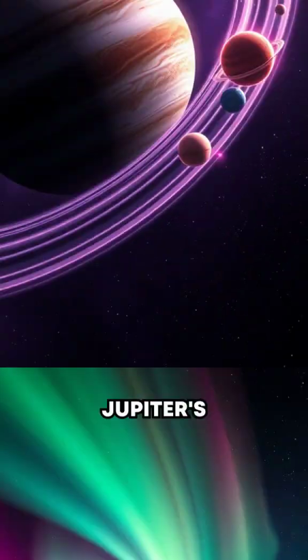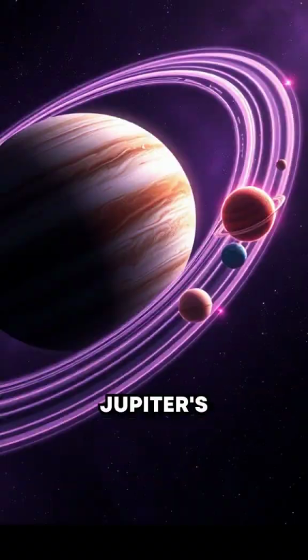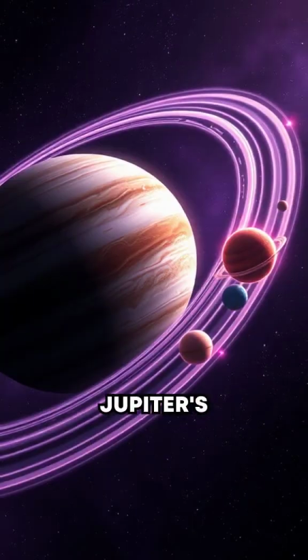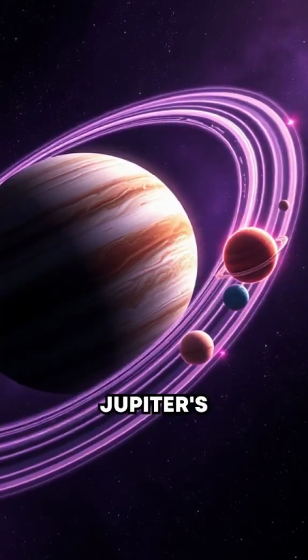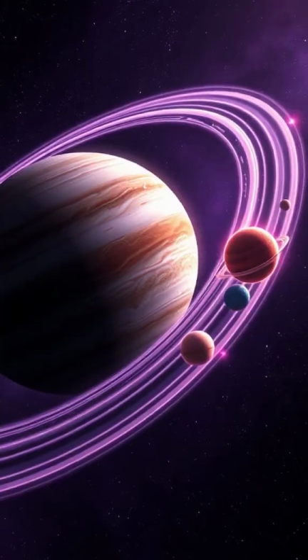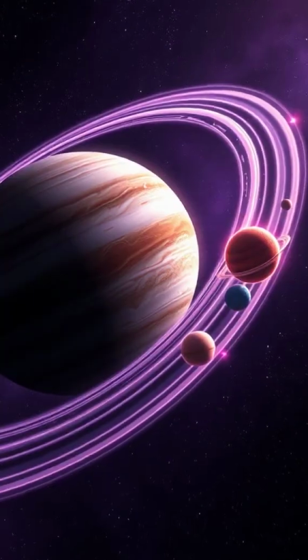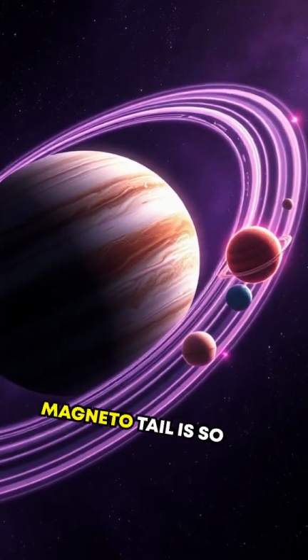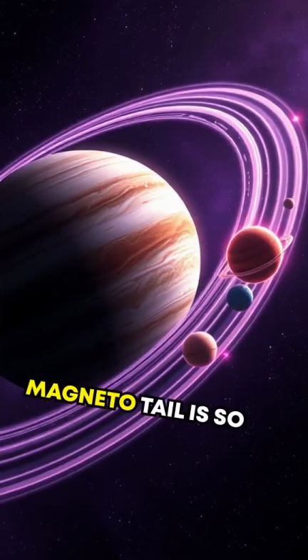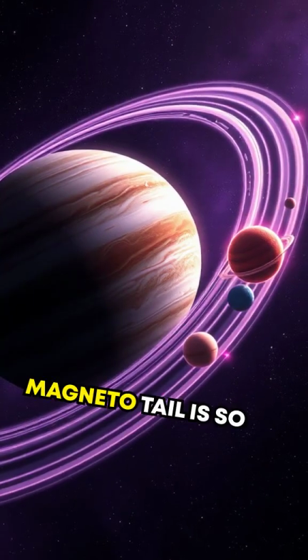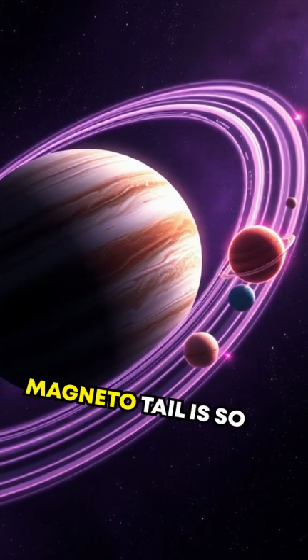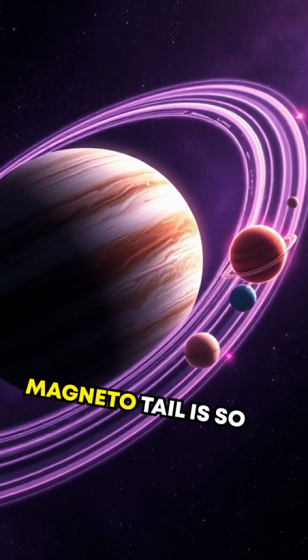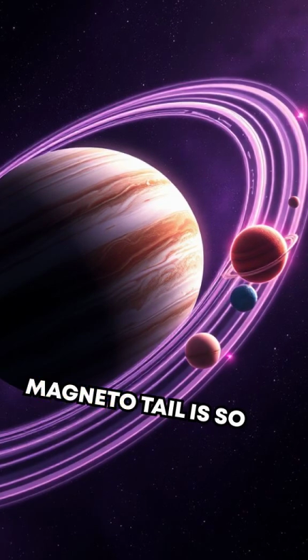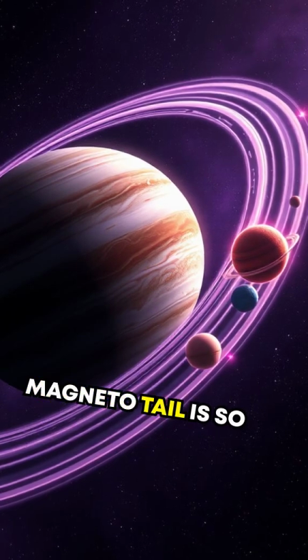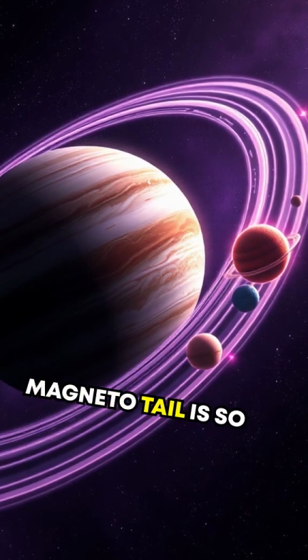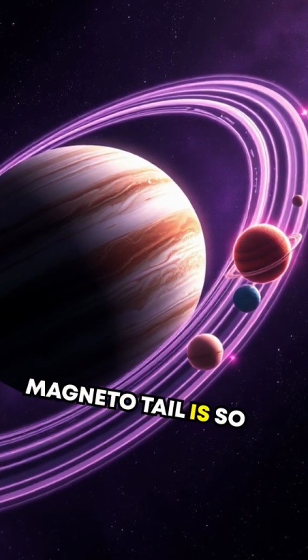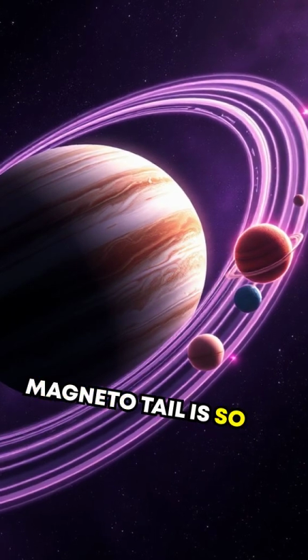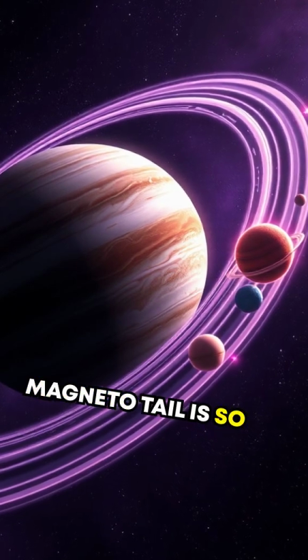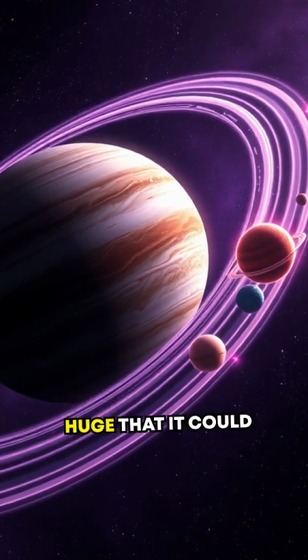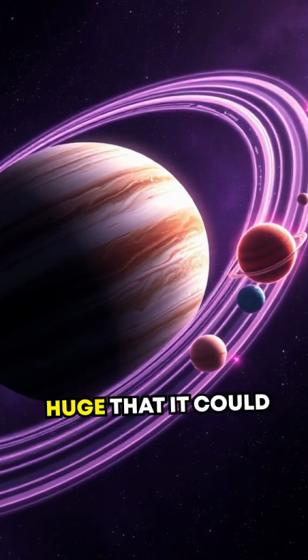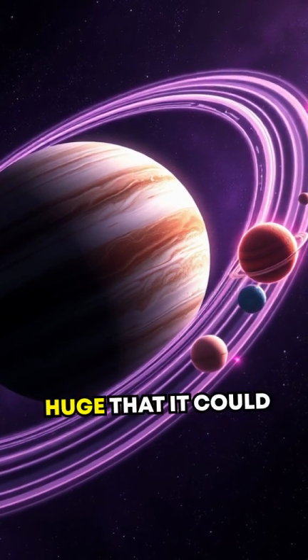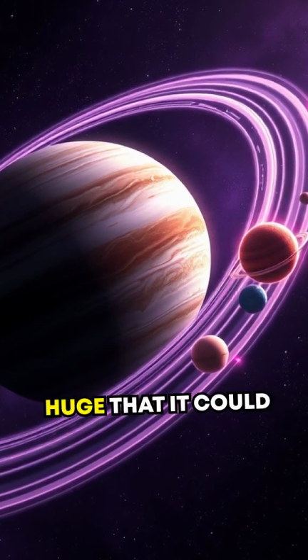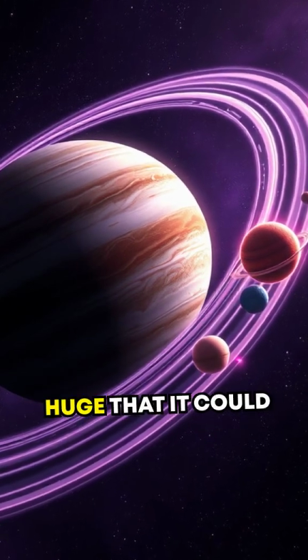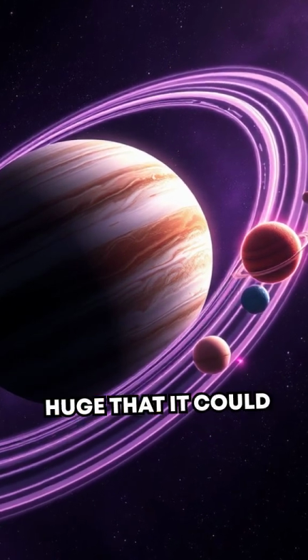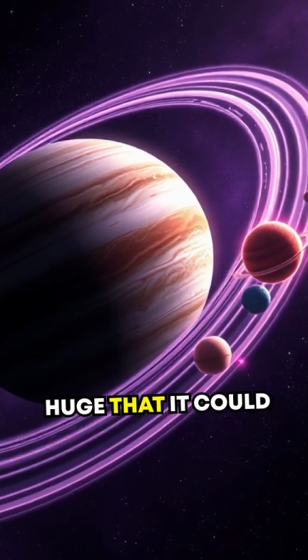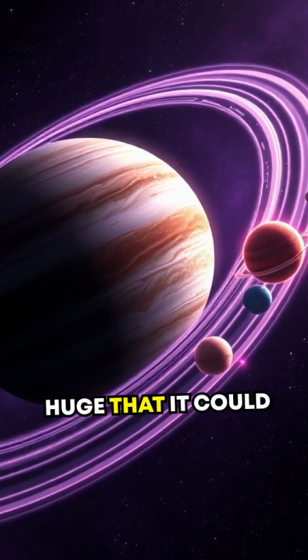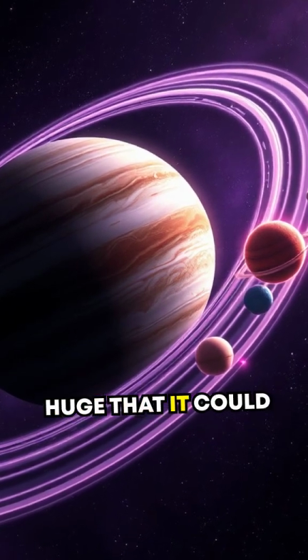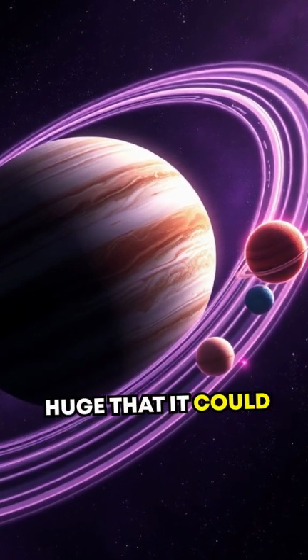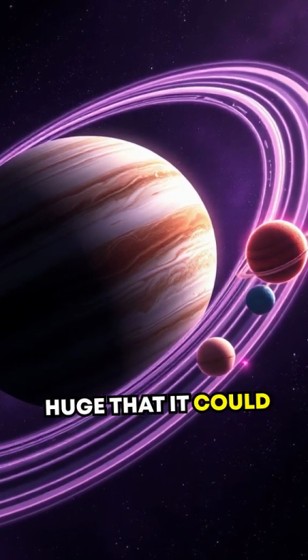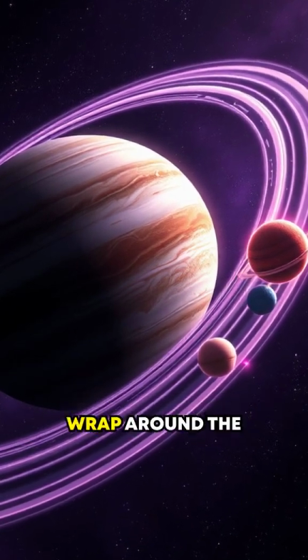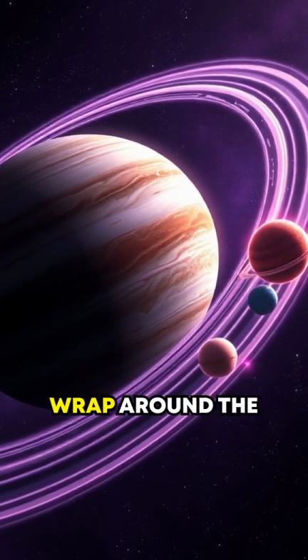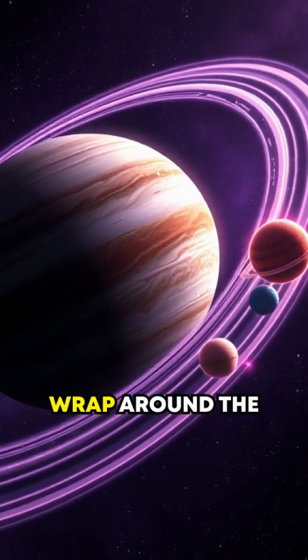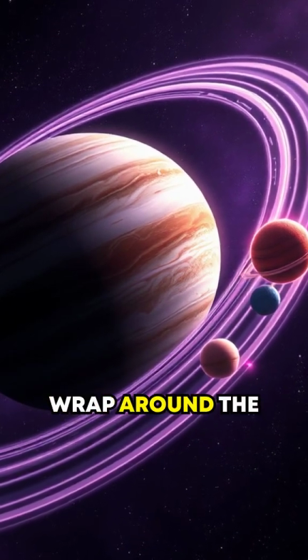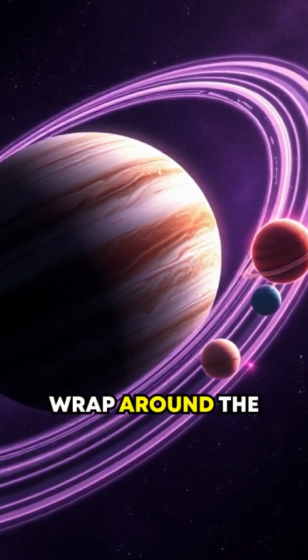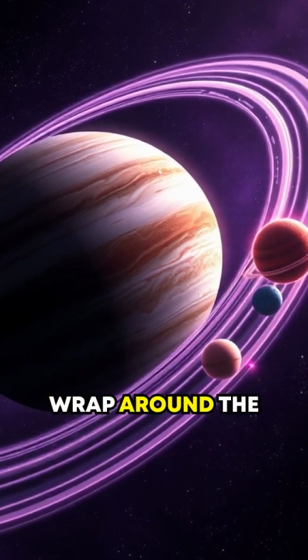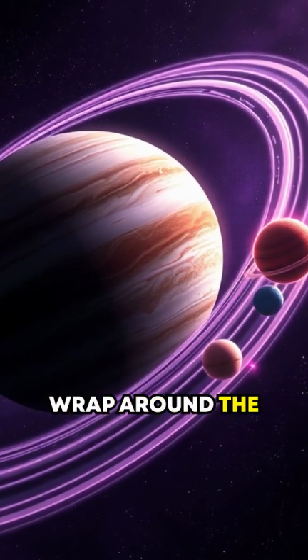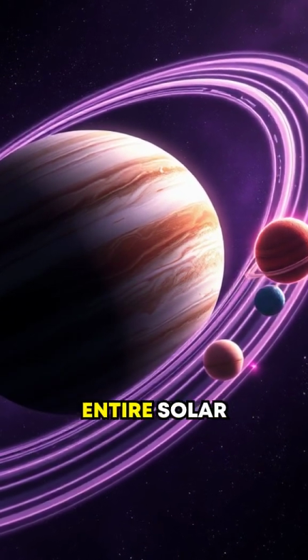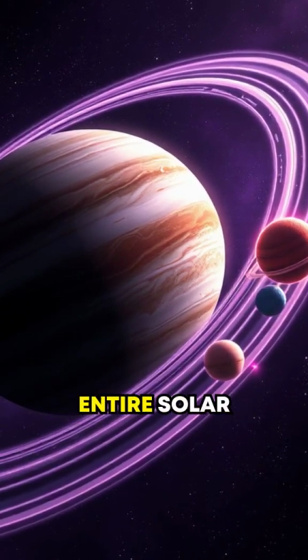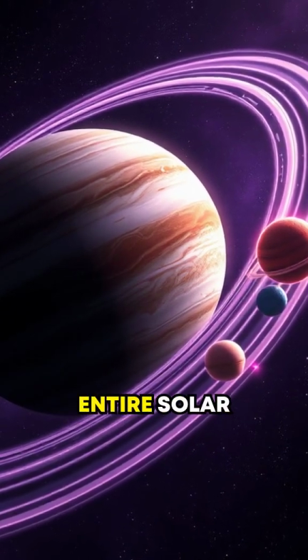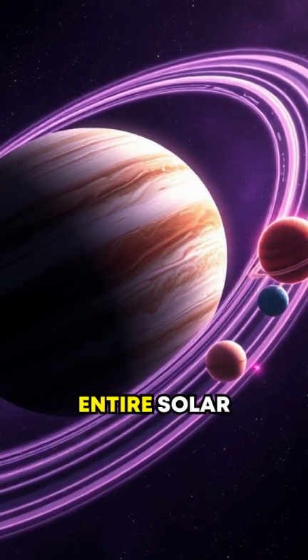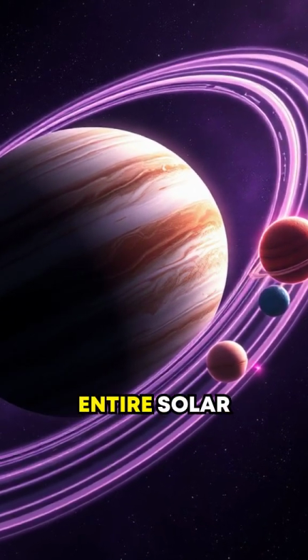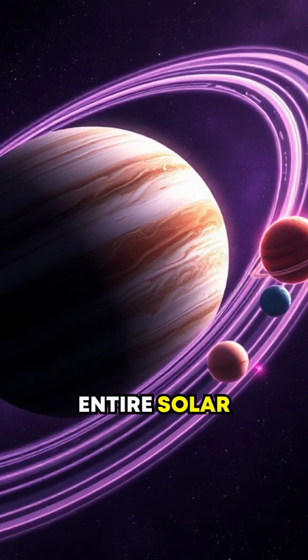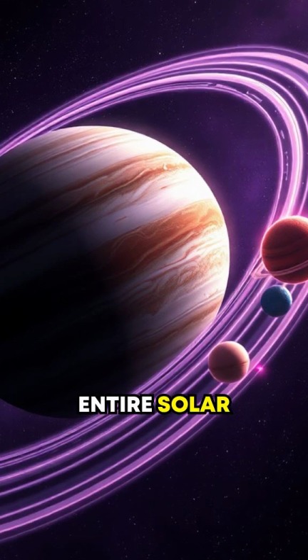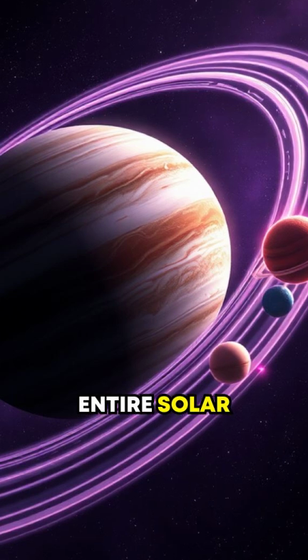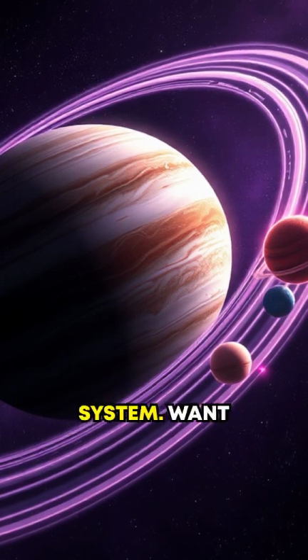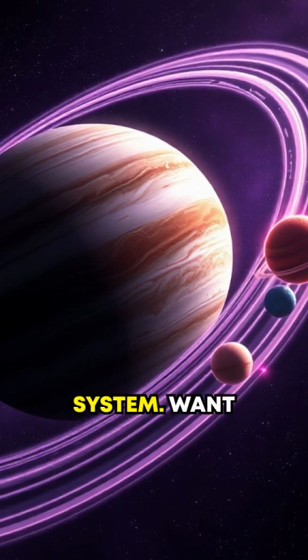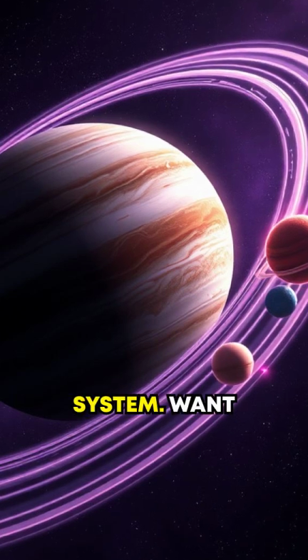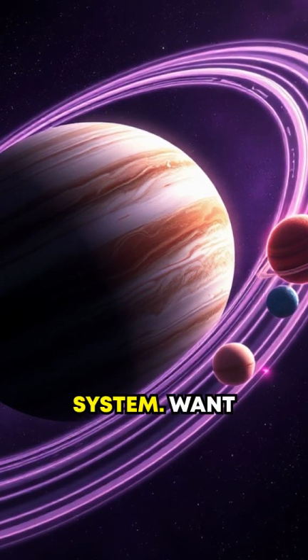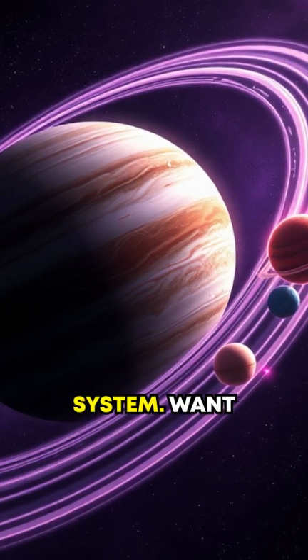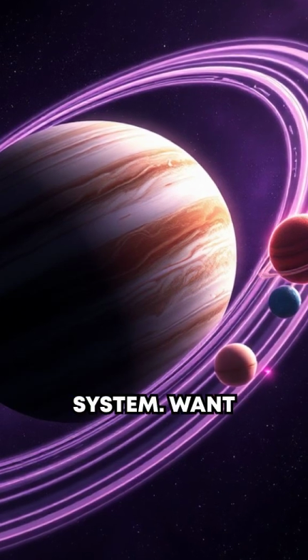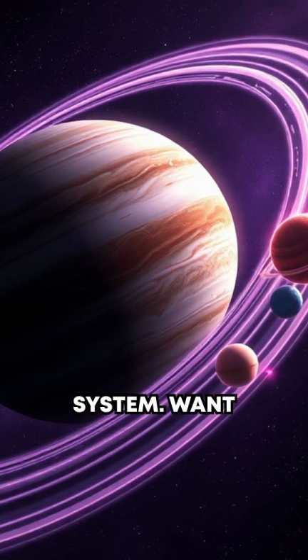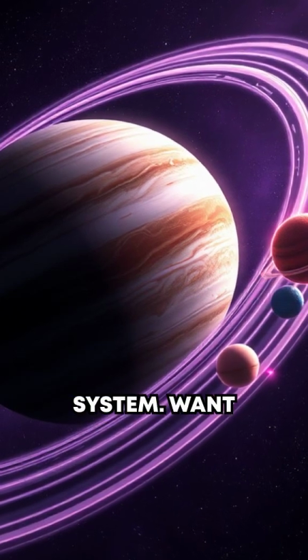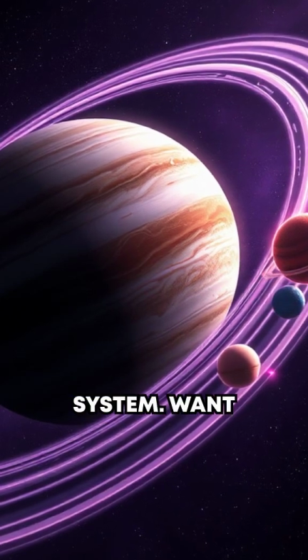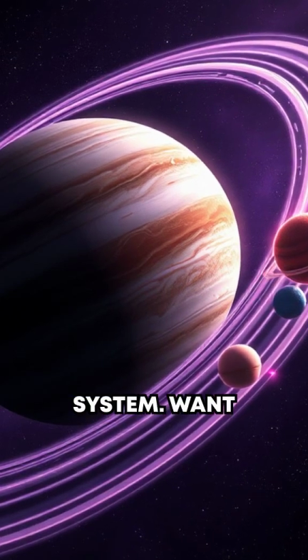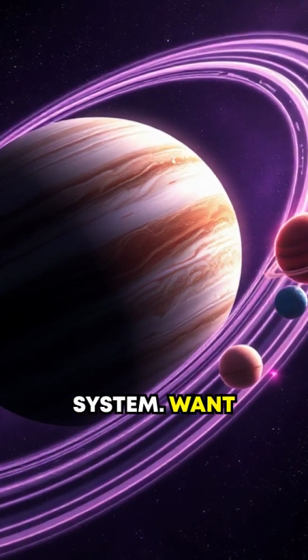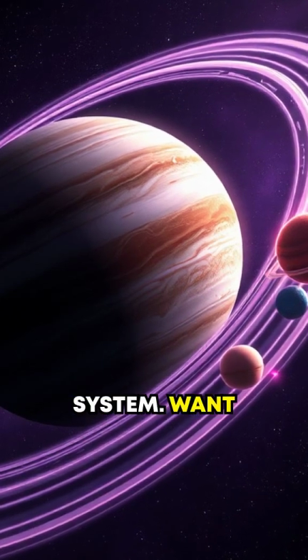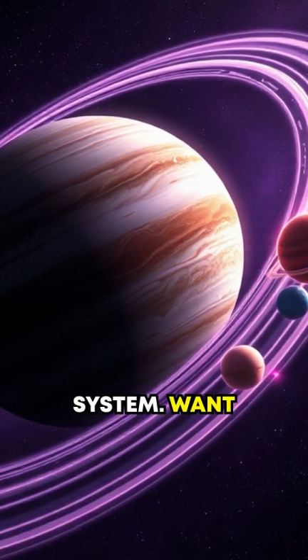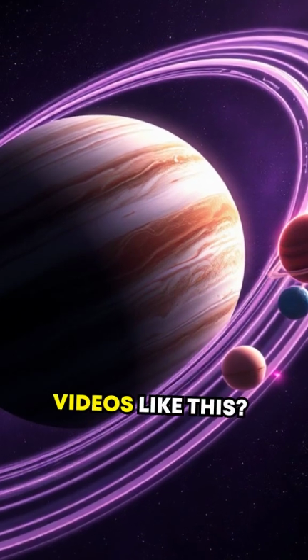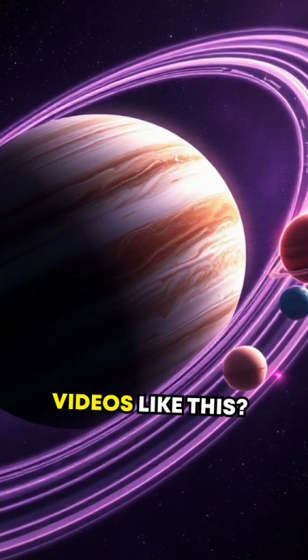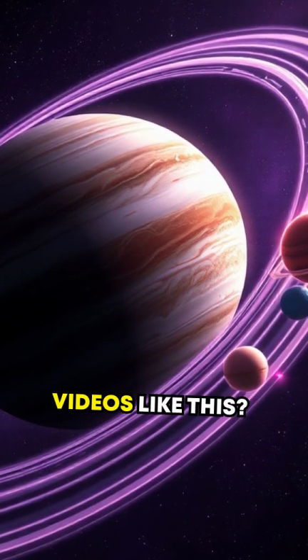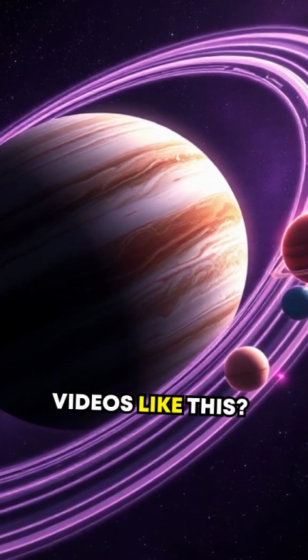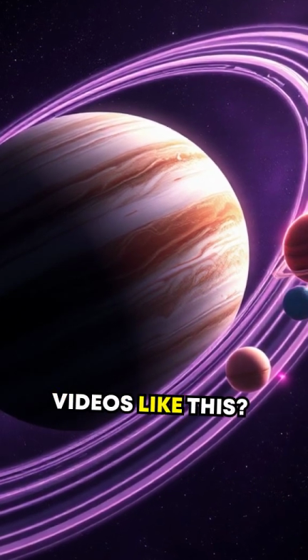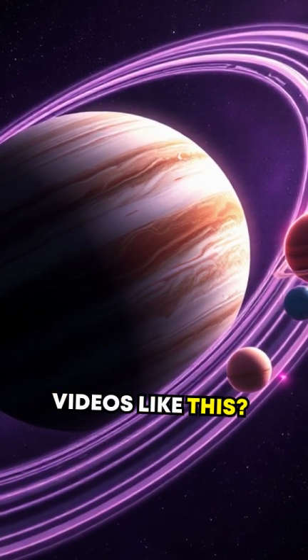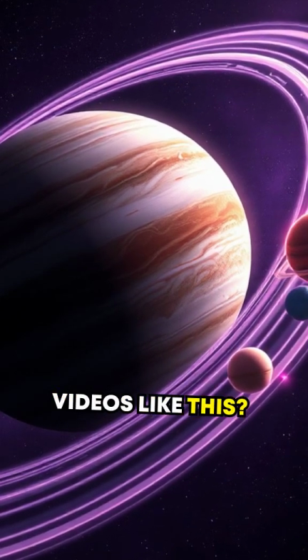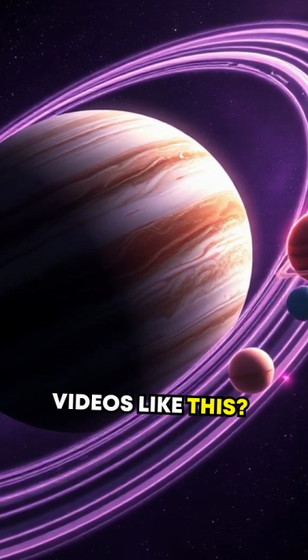Jupiter's magnetotail is so huge that it could wrap around the entire solar system.